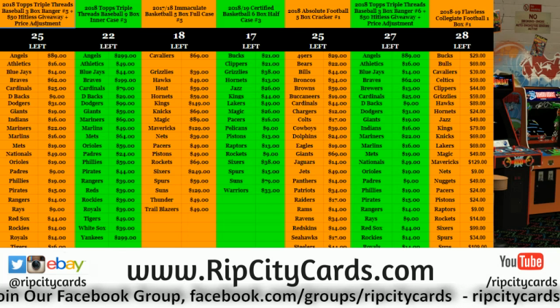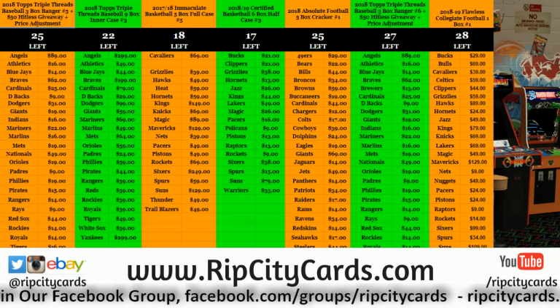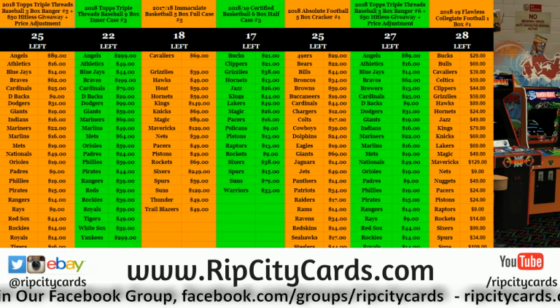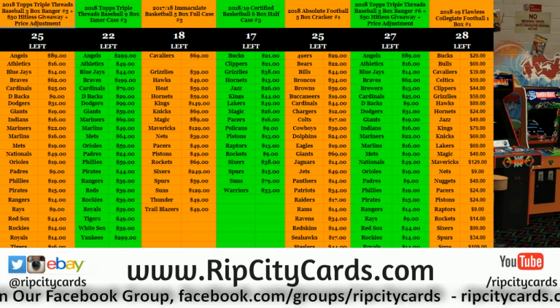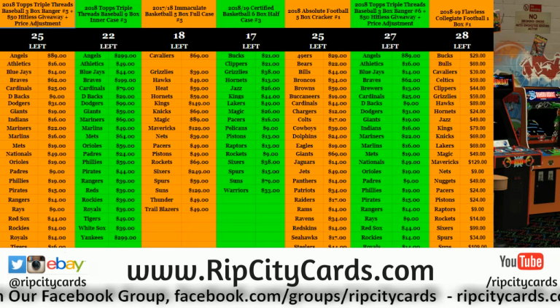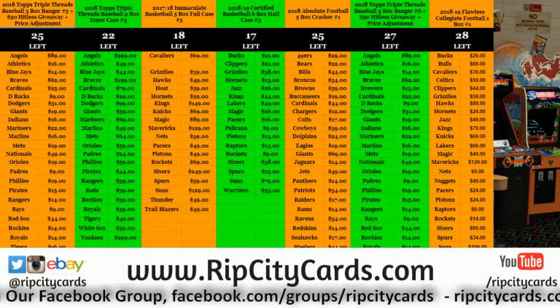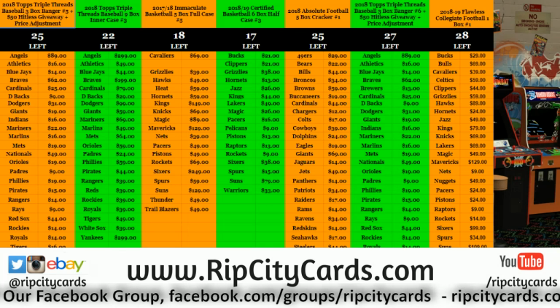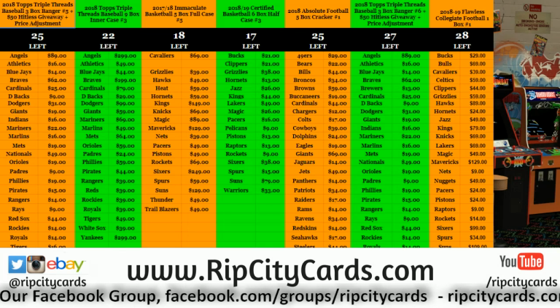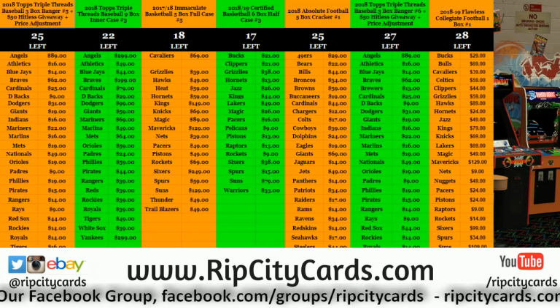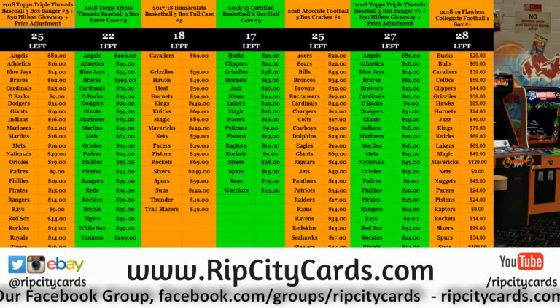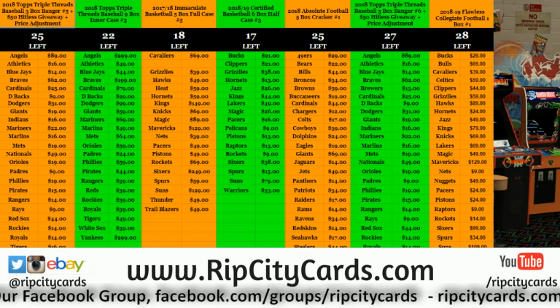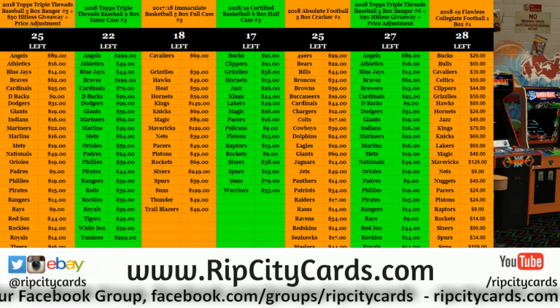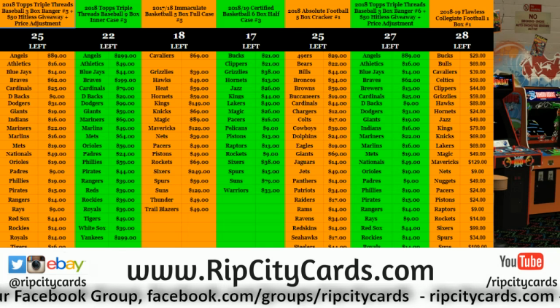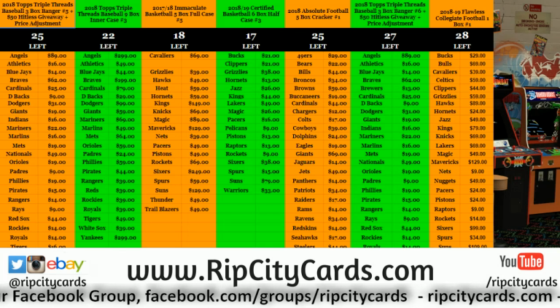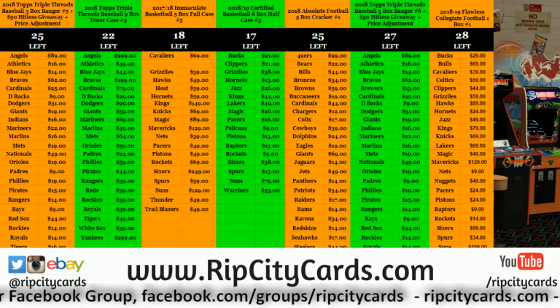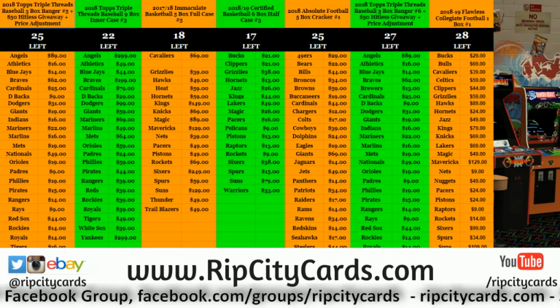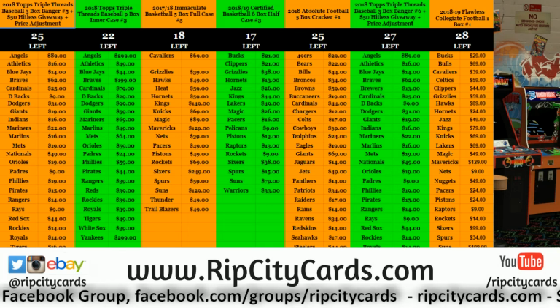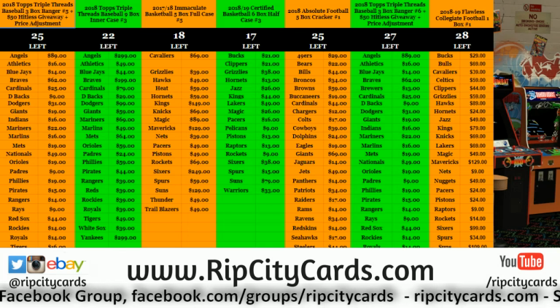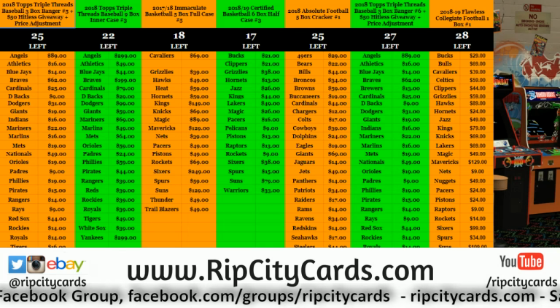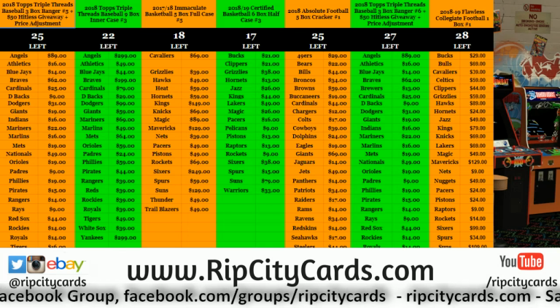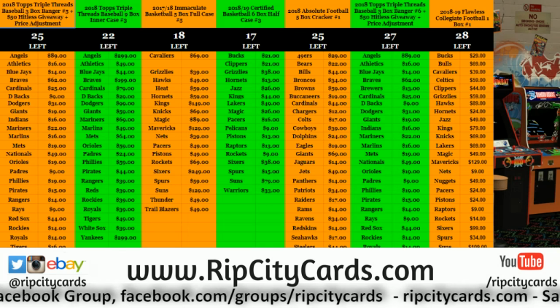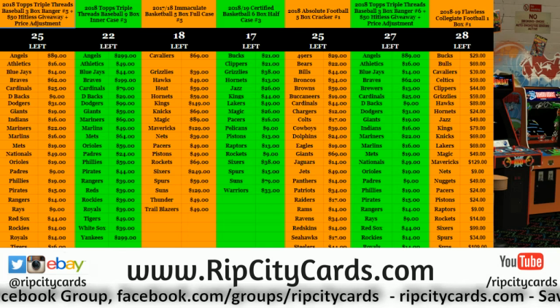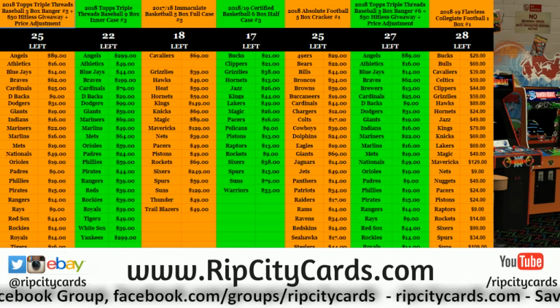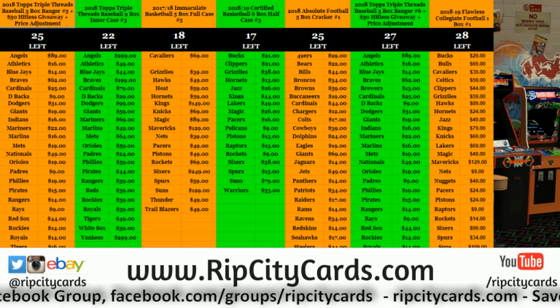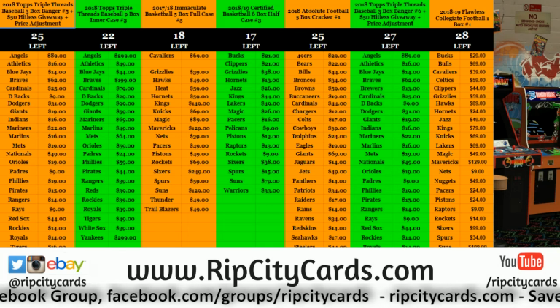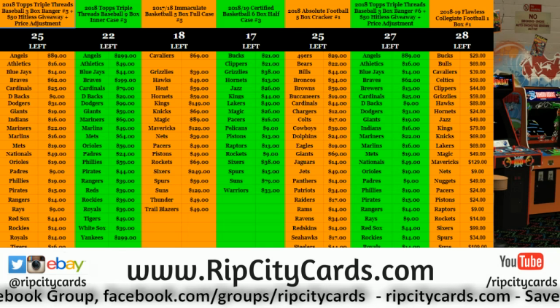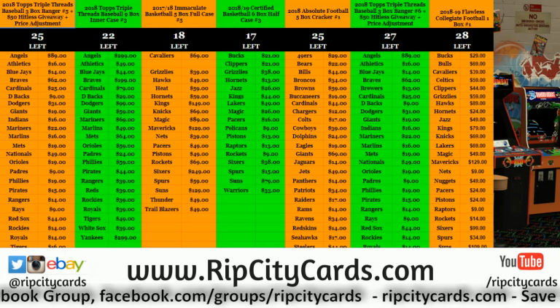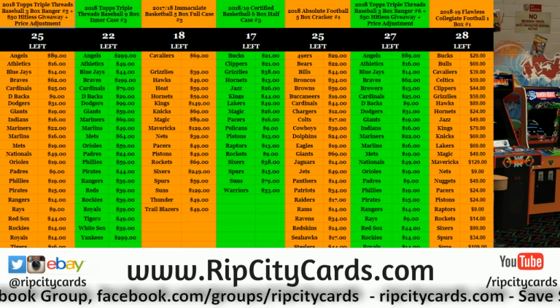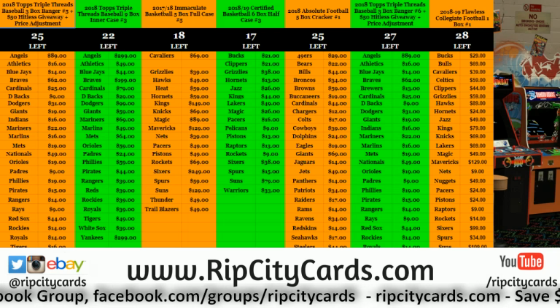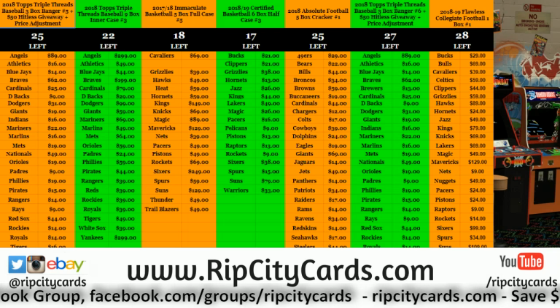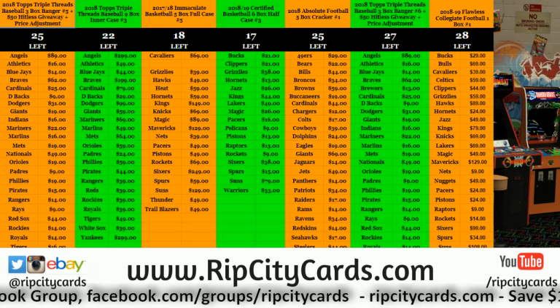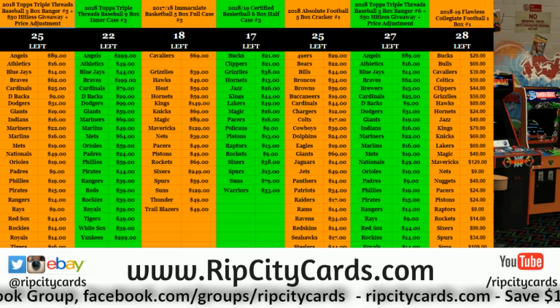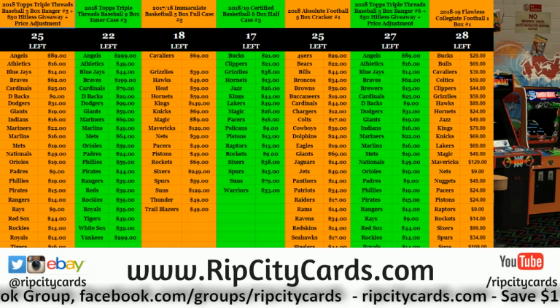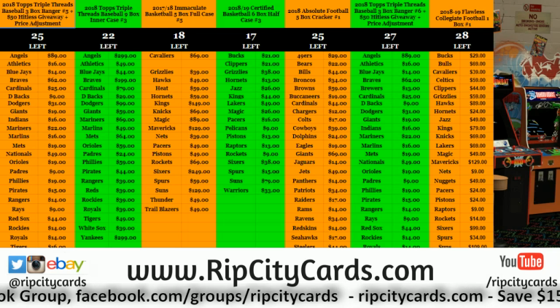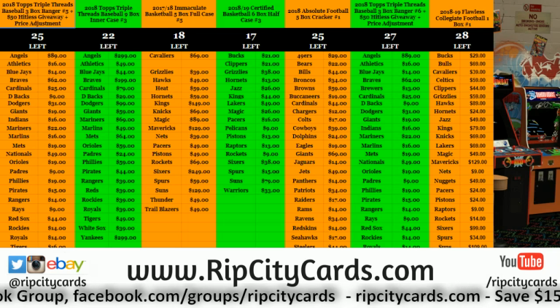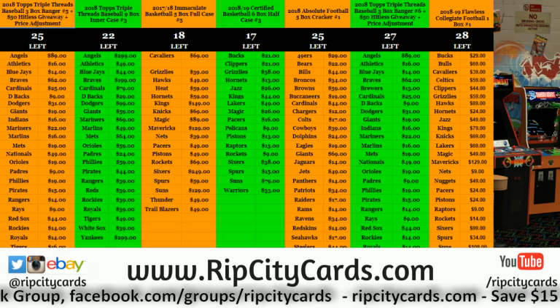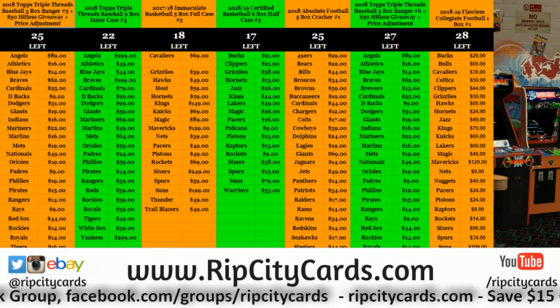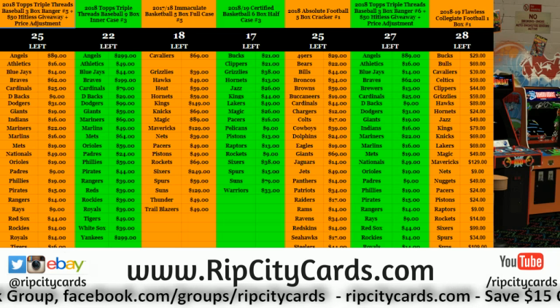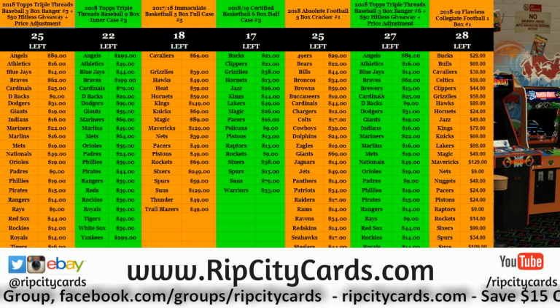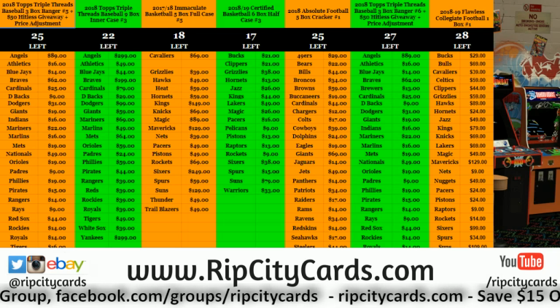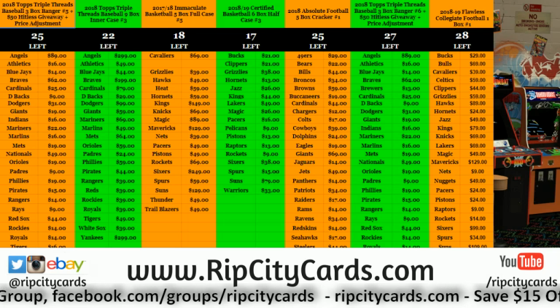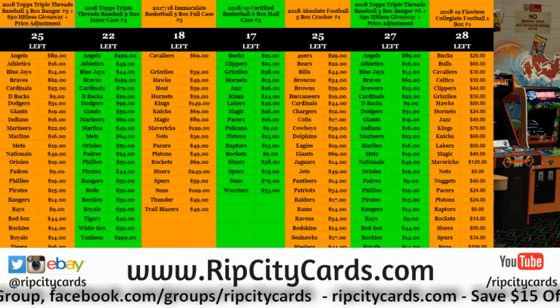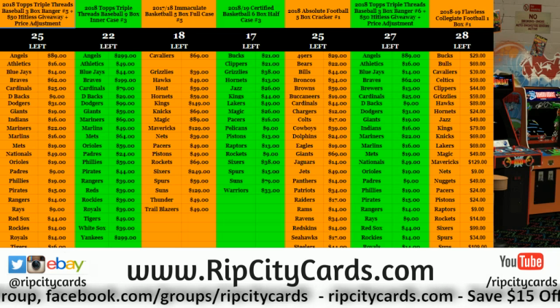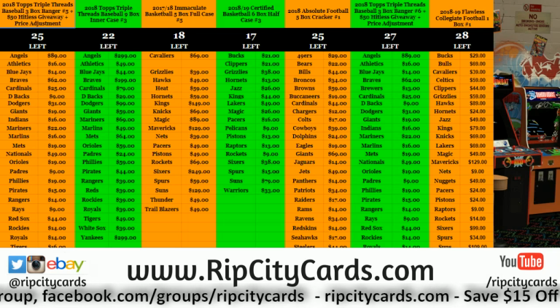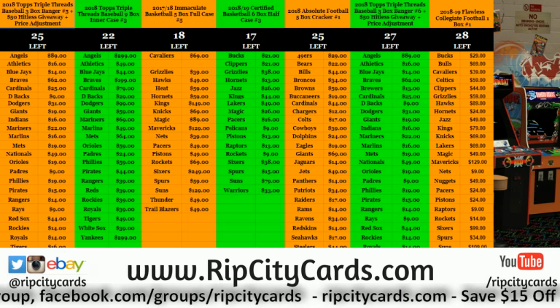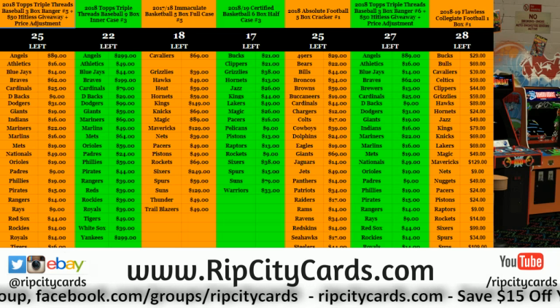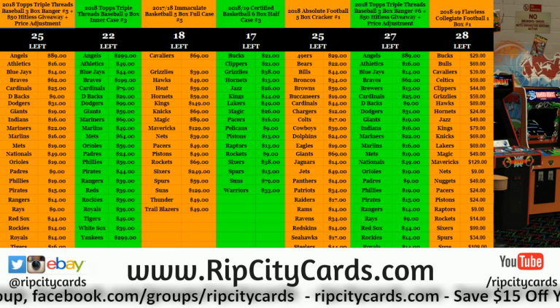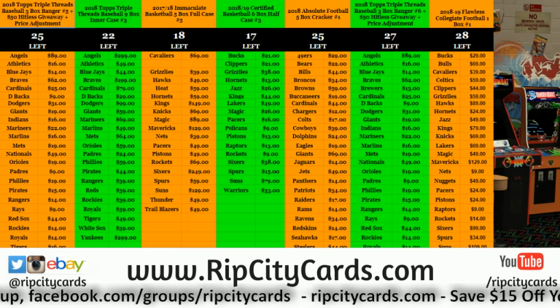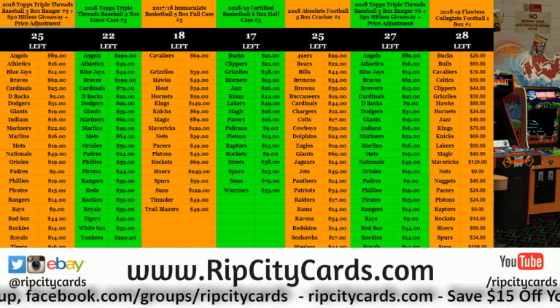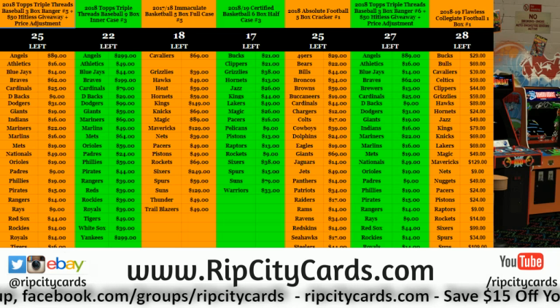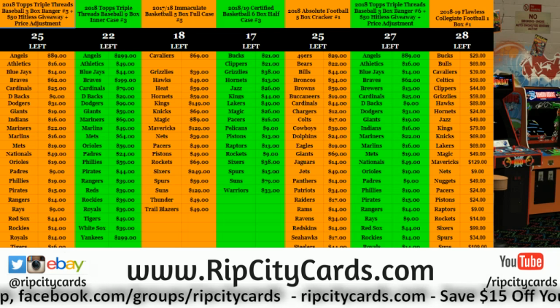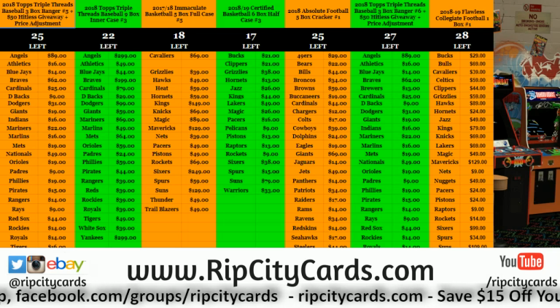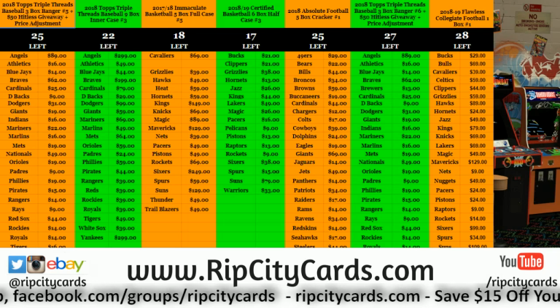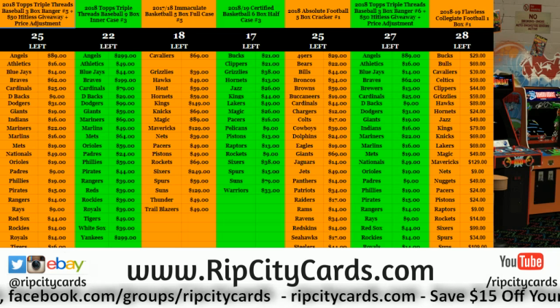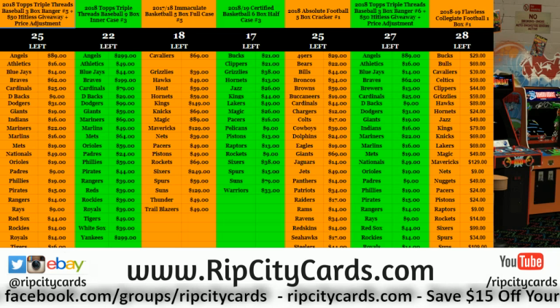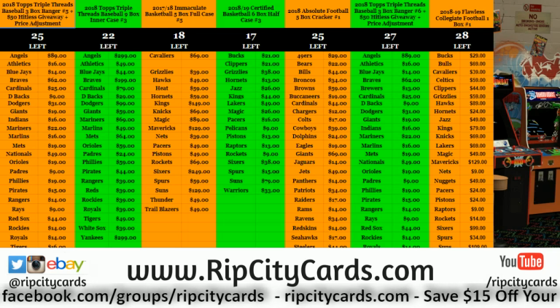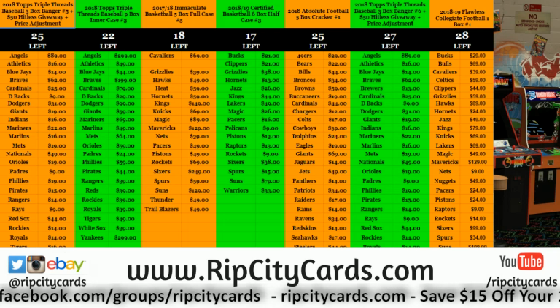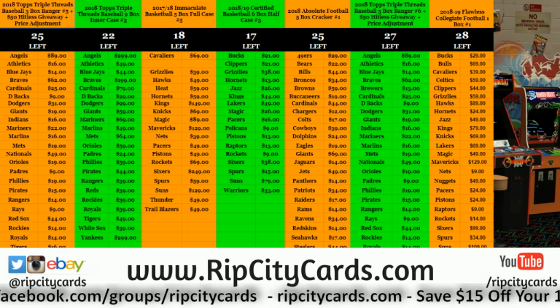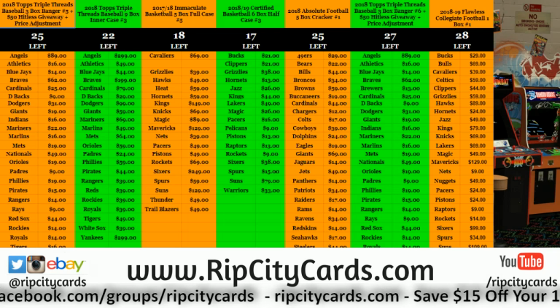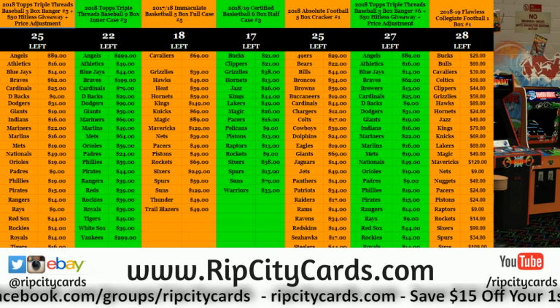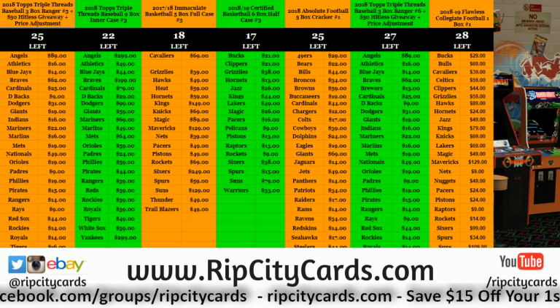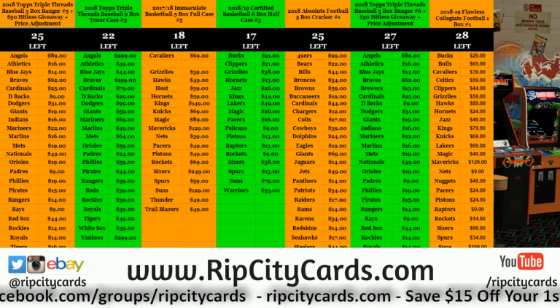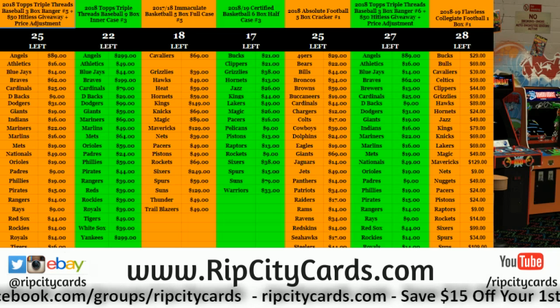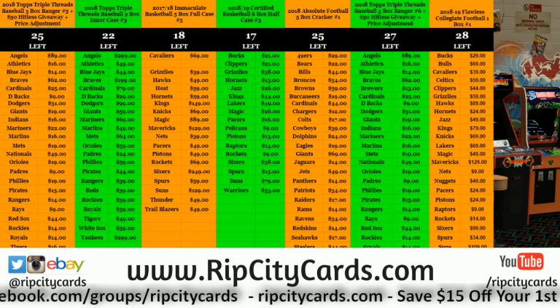Hi, everybody. Carbase U2, welcome. It's a Triple Threads 2018, three box number one, eBay style.